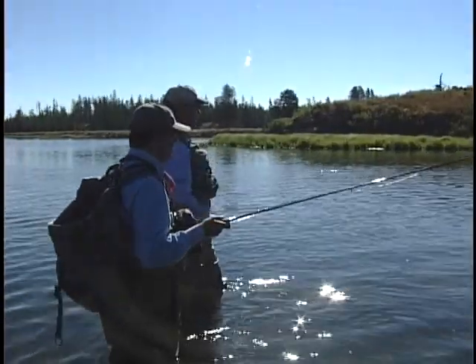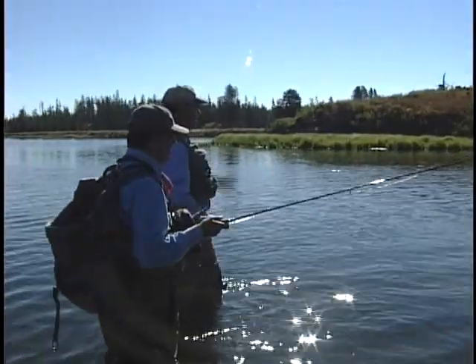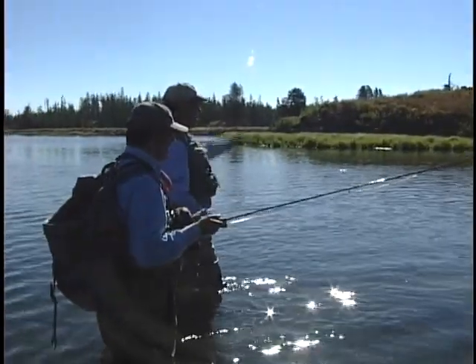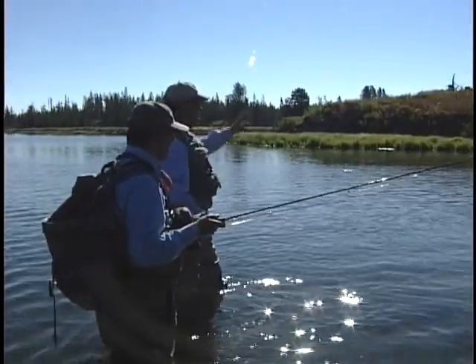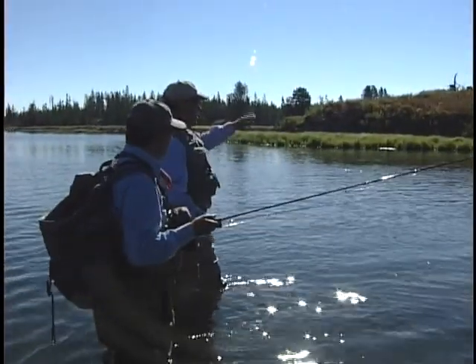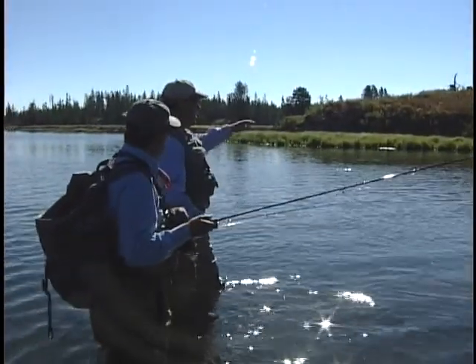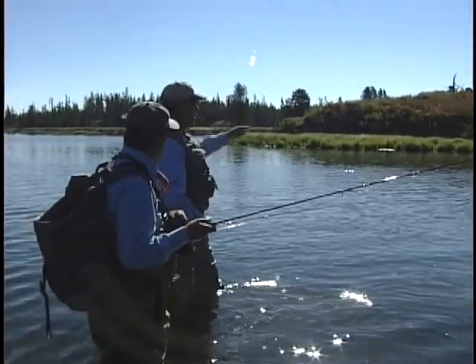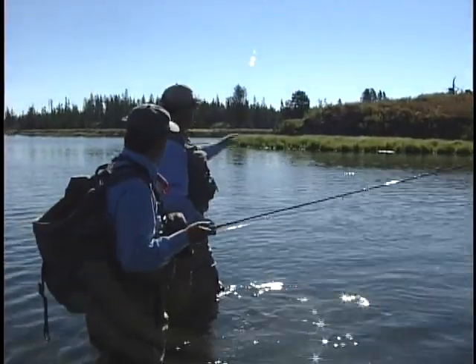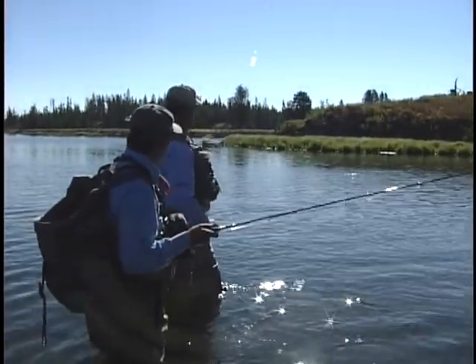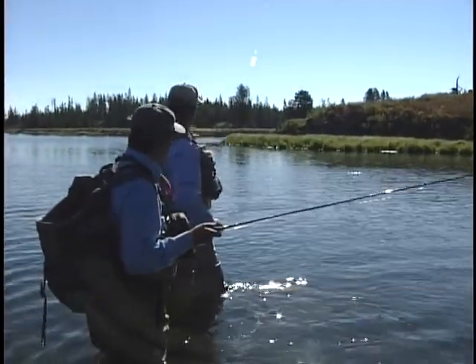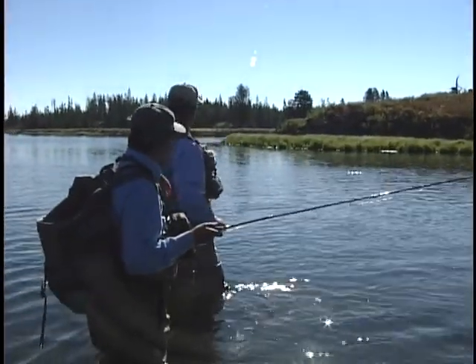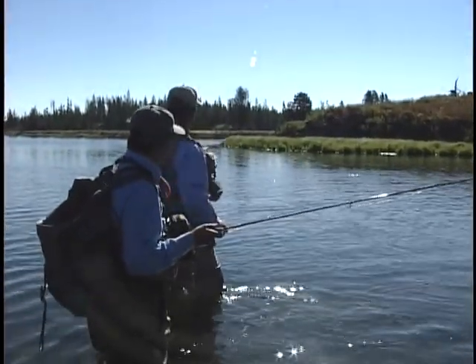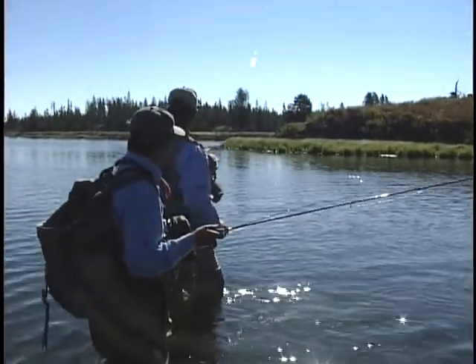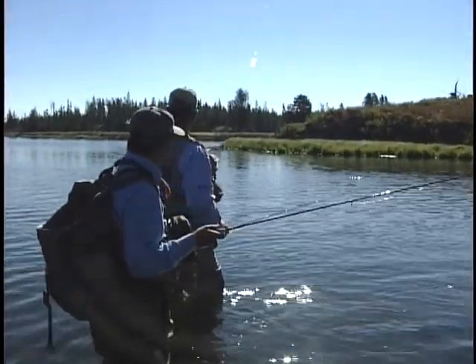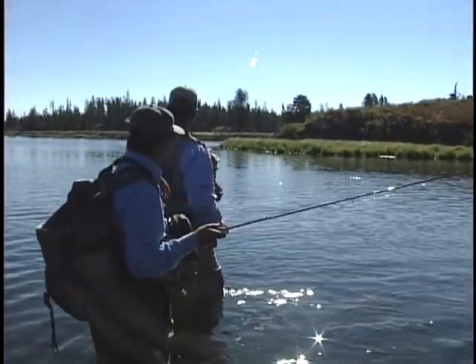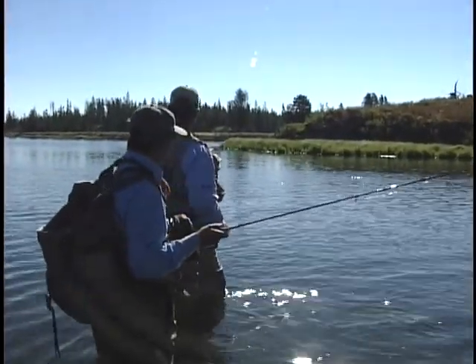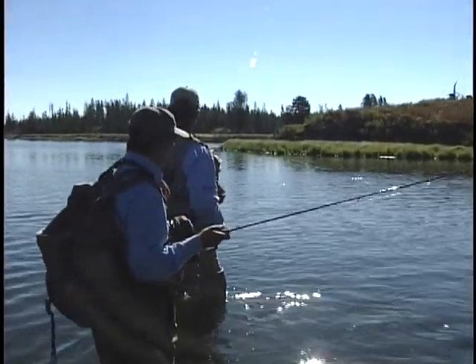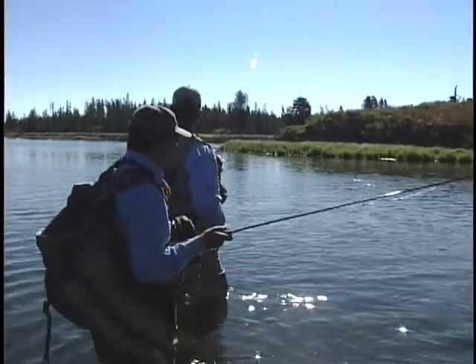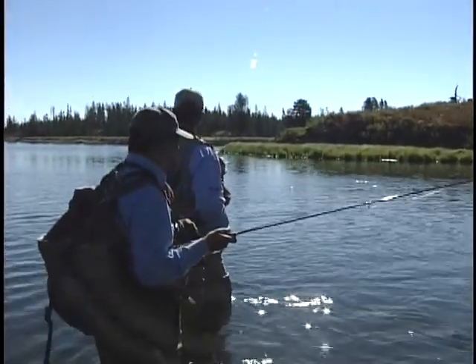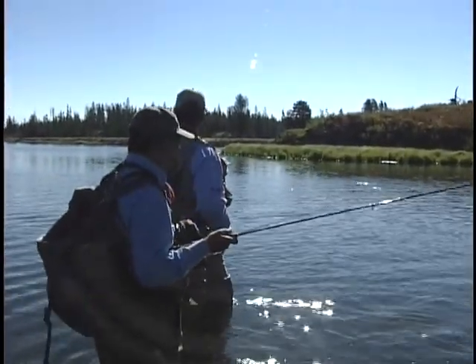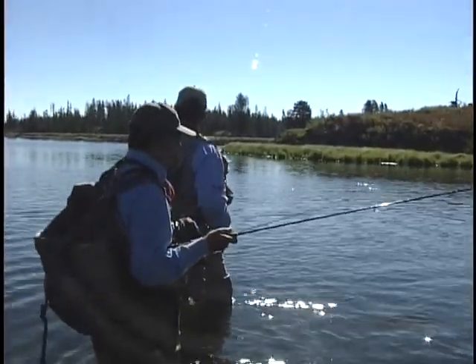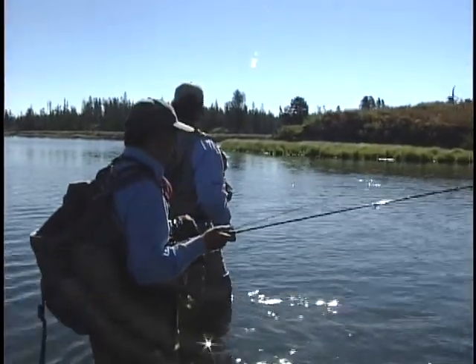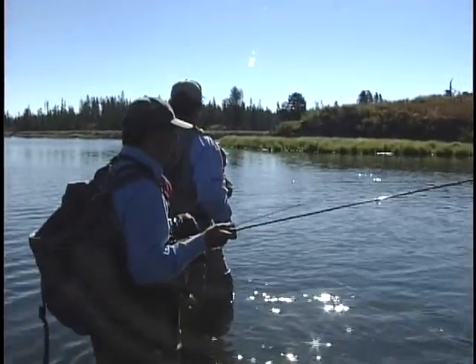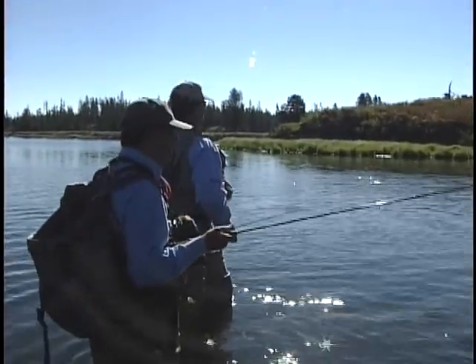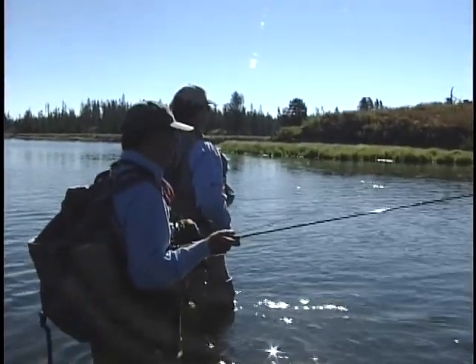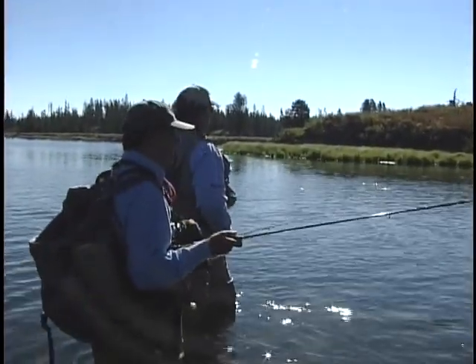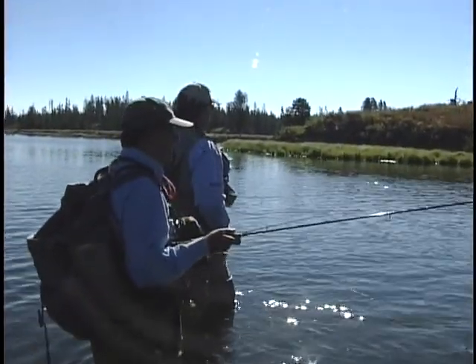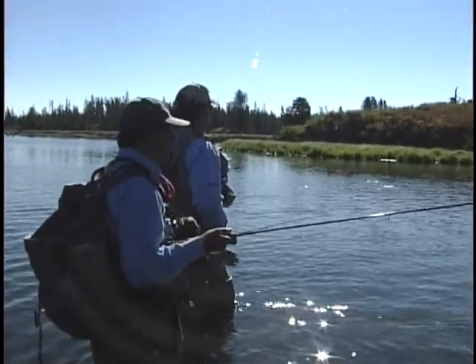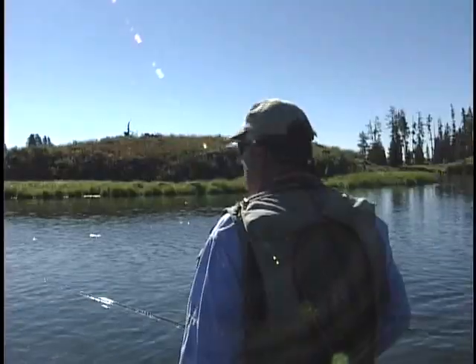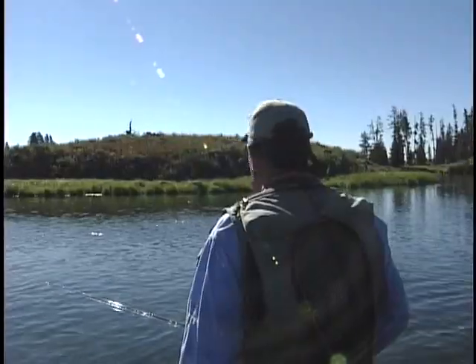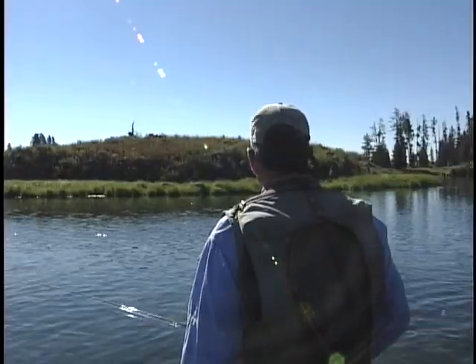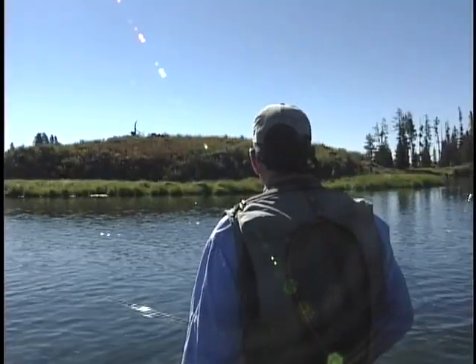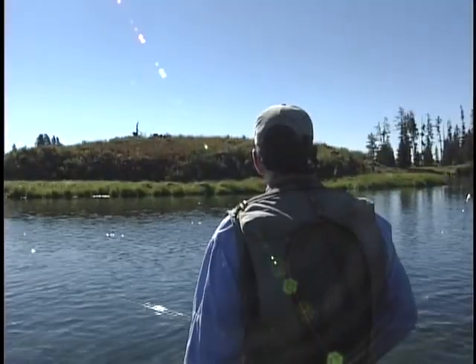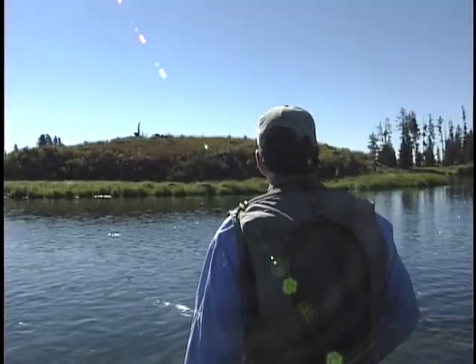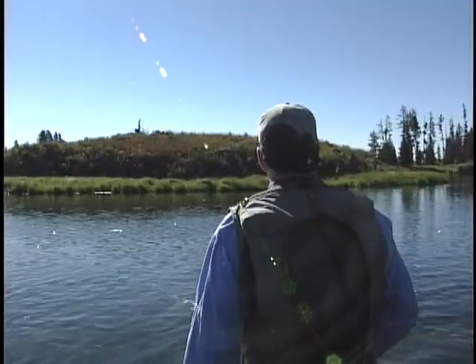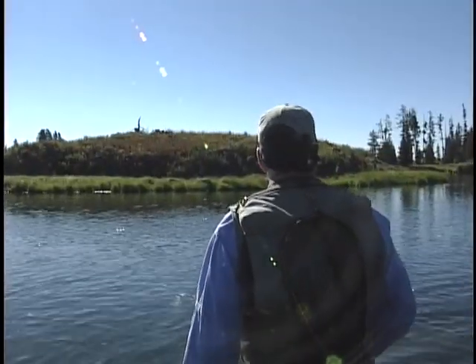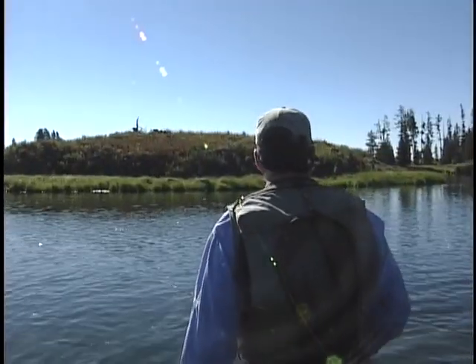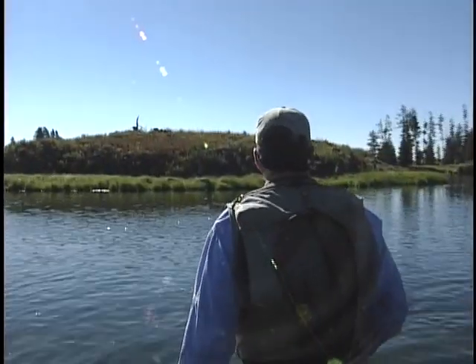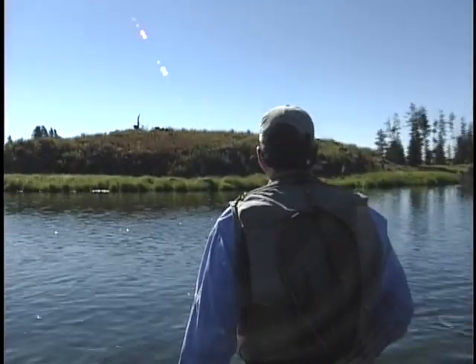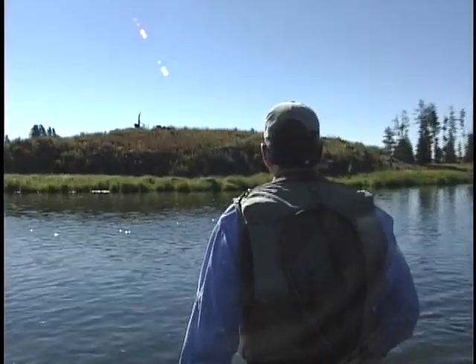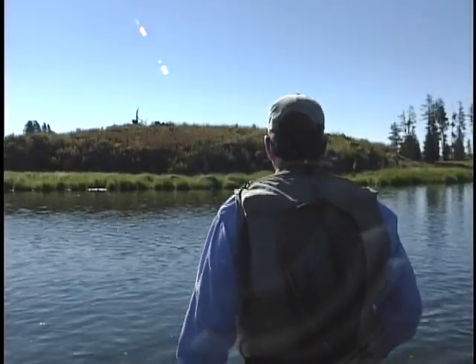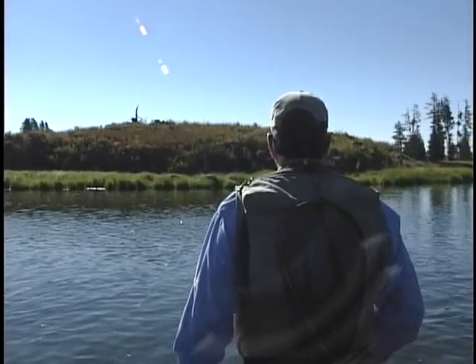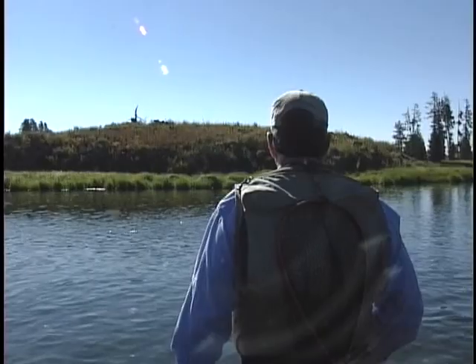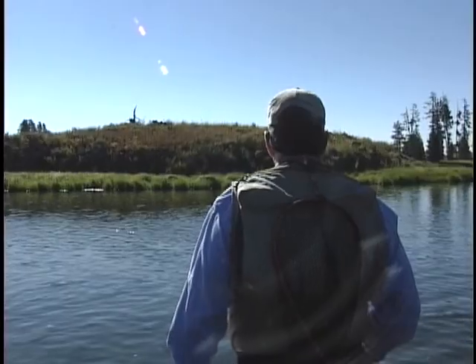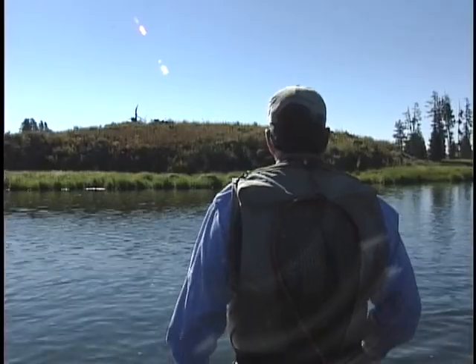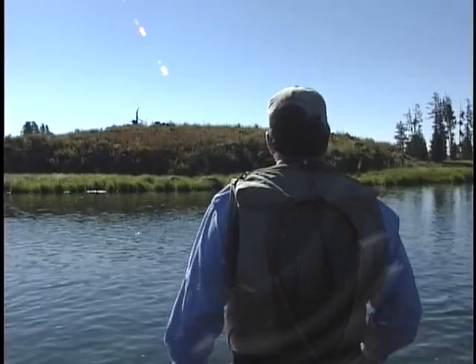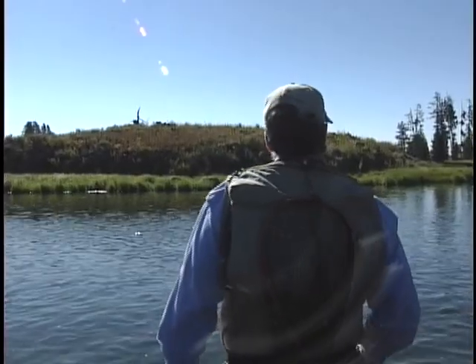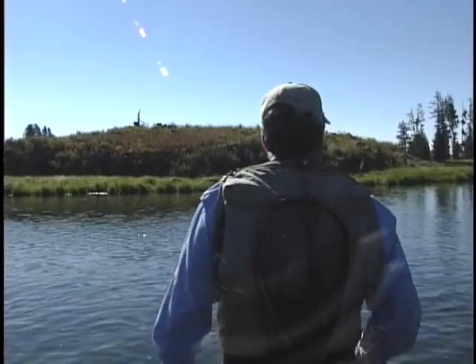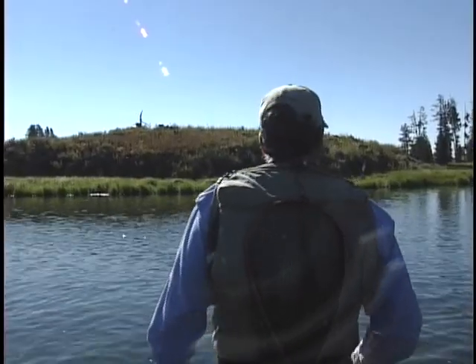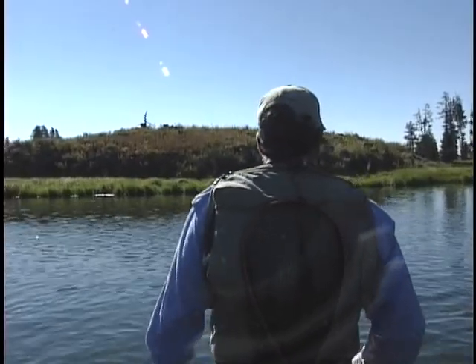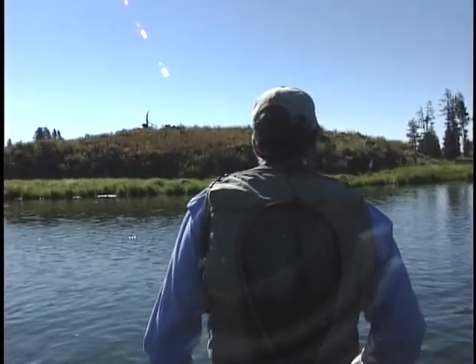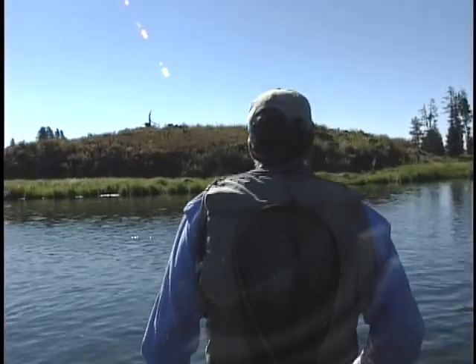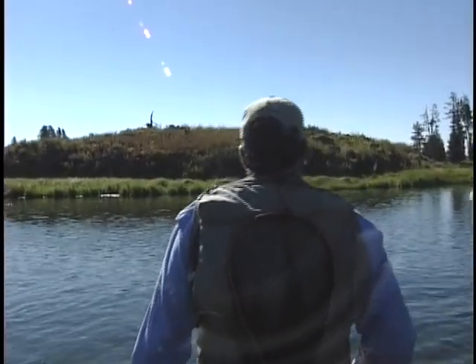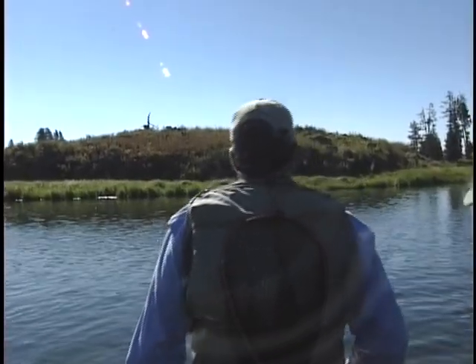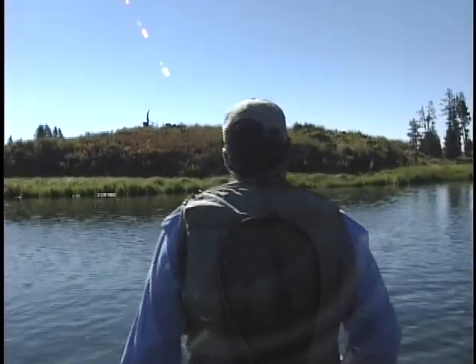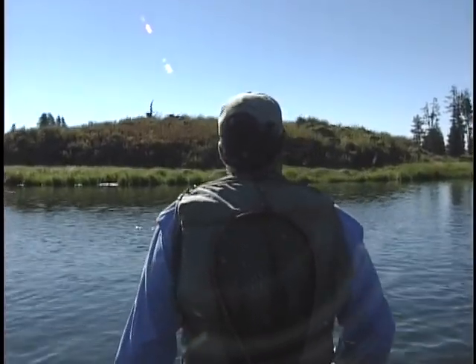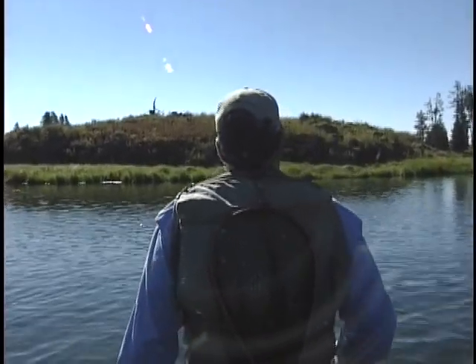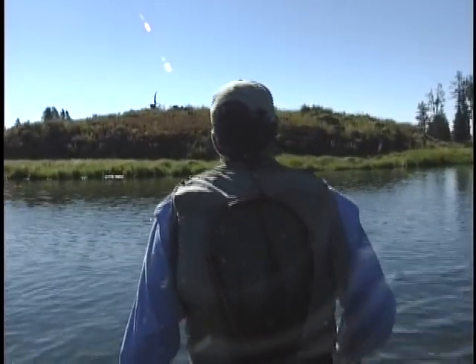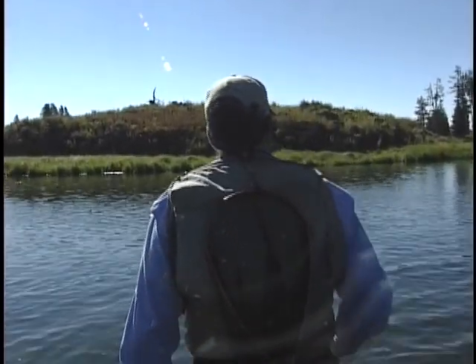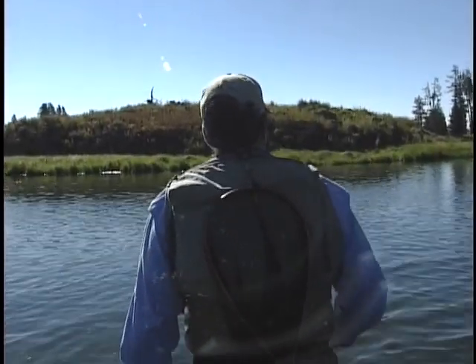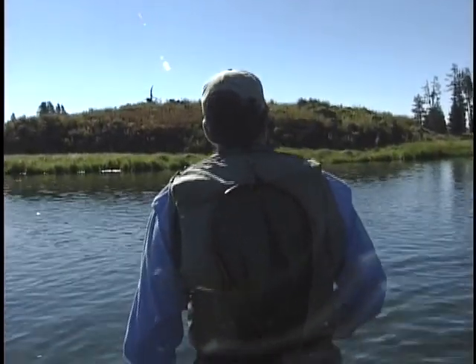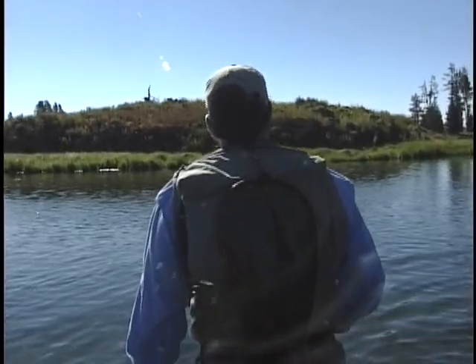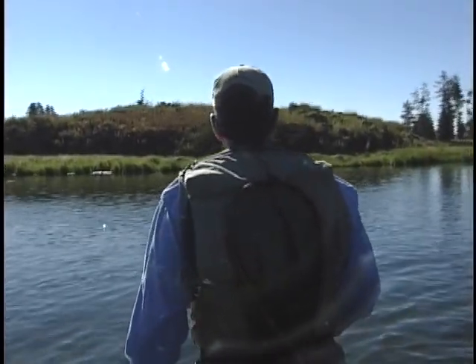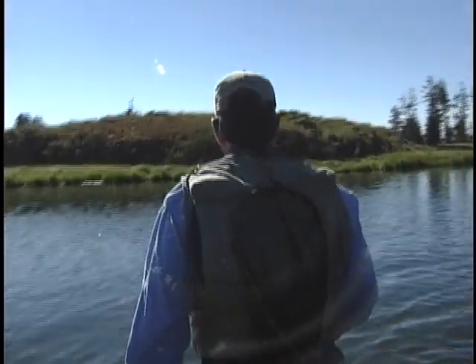He rose there and the next time he might be up here. What's your best approach here? From behind, across, downstream?